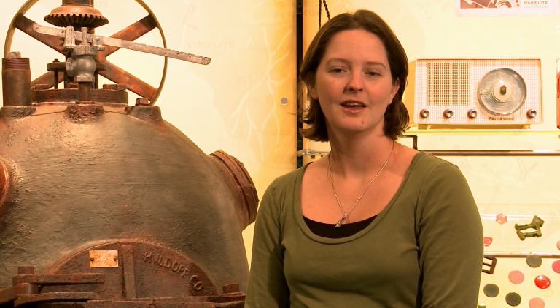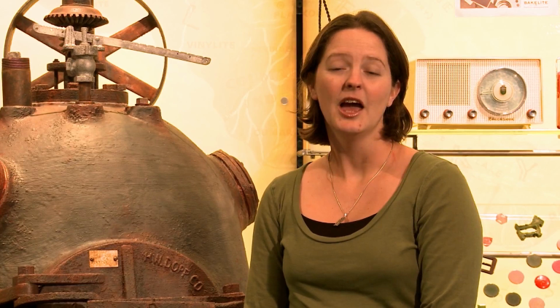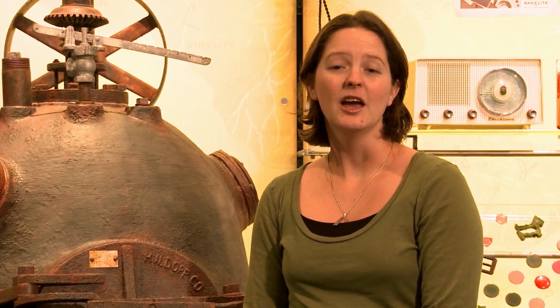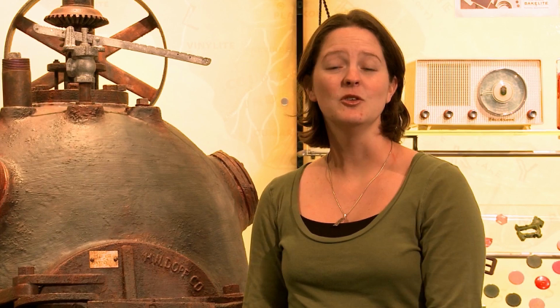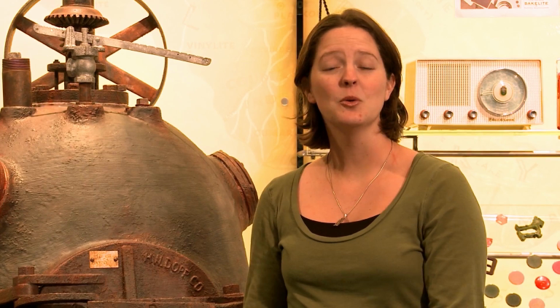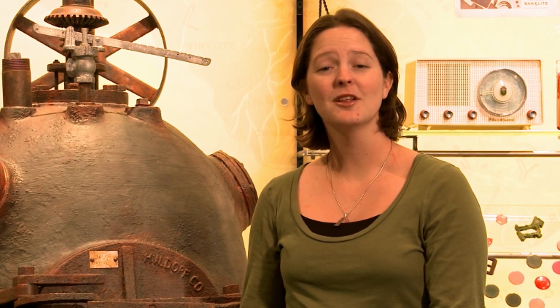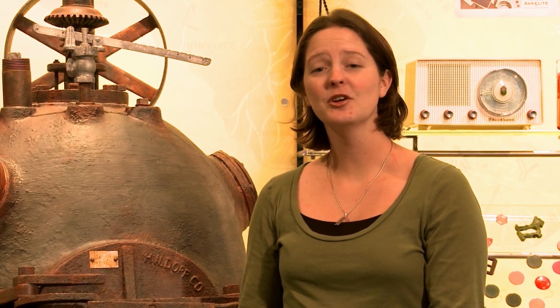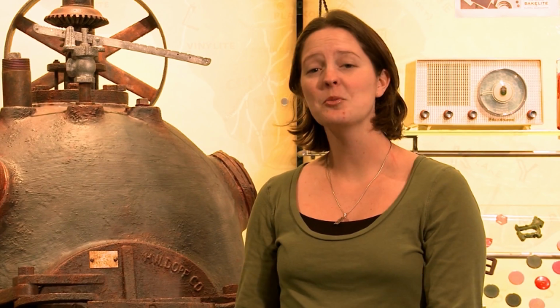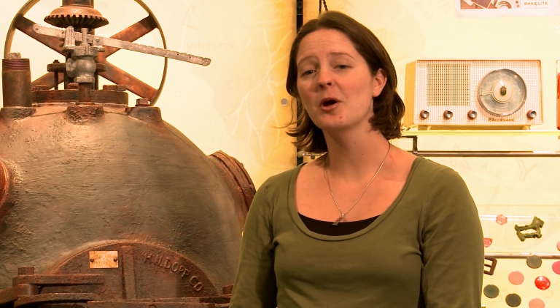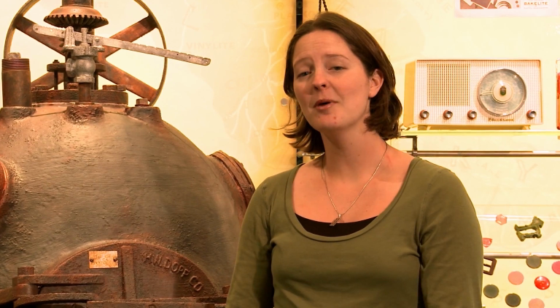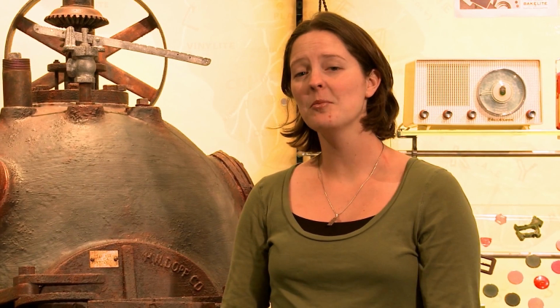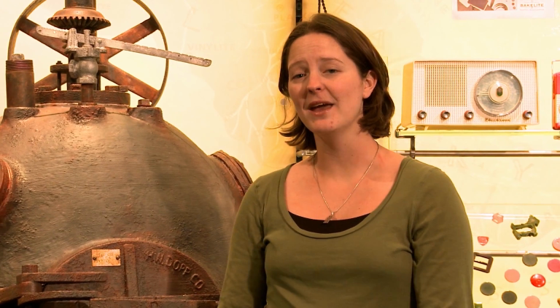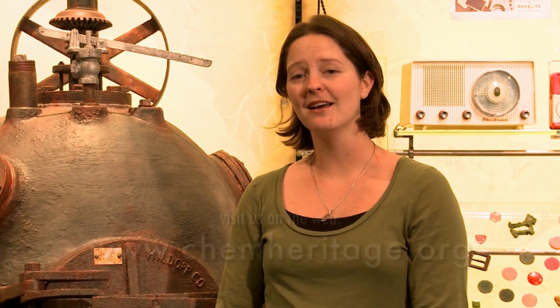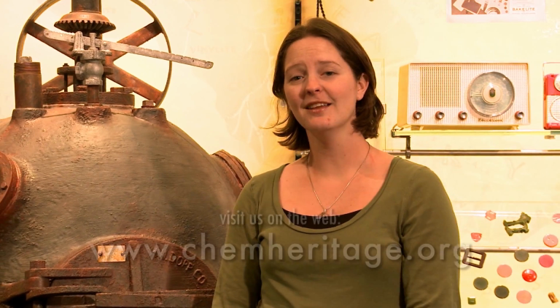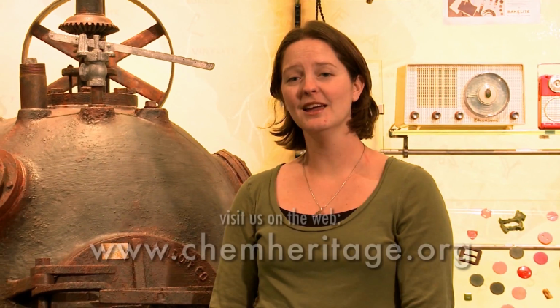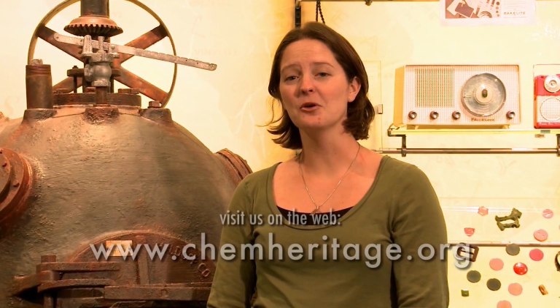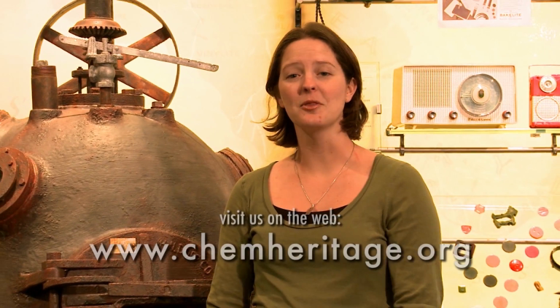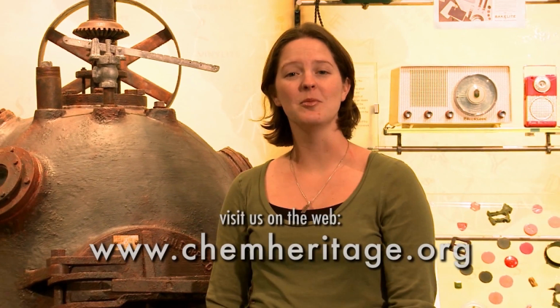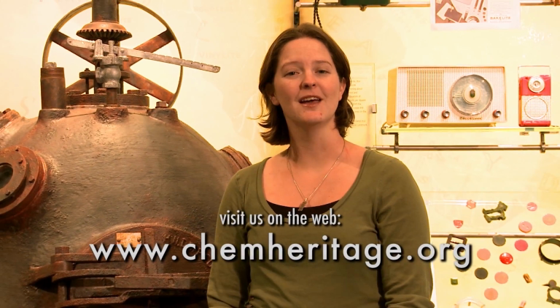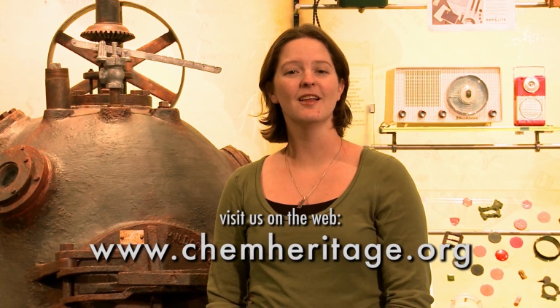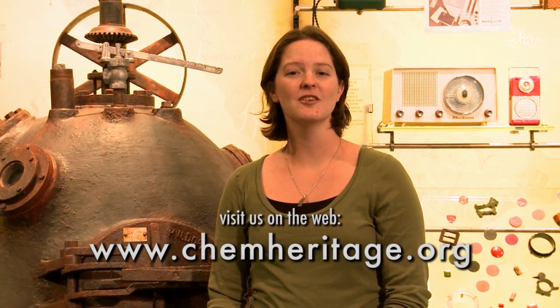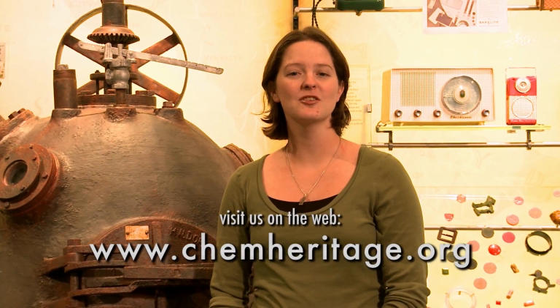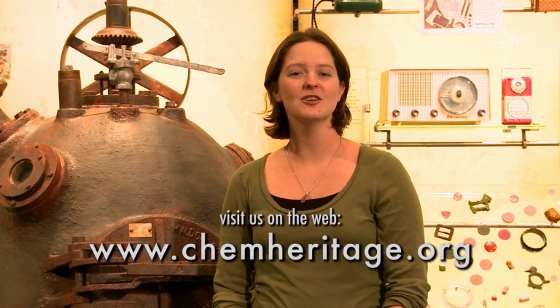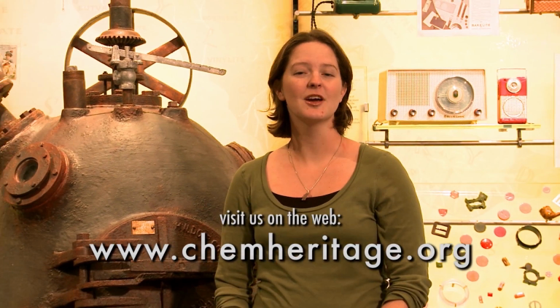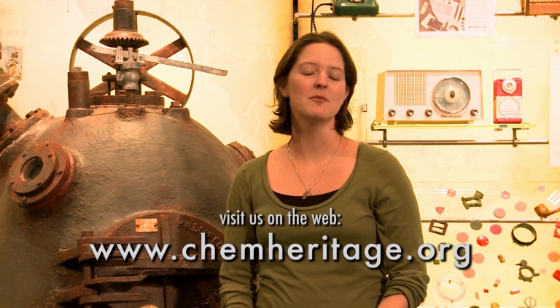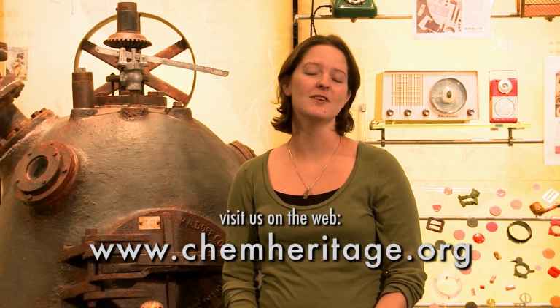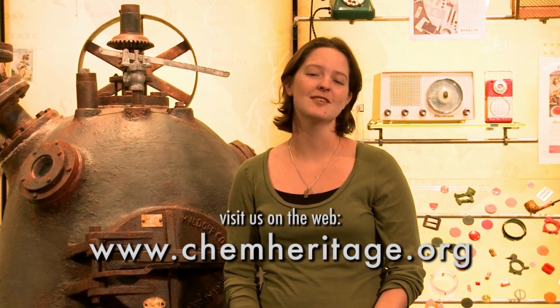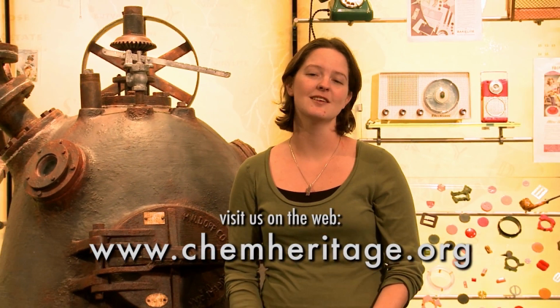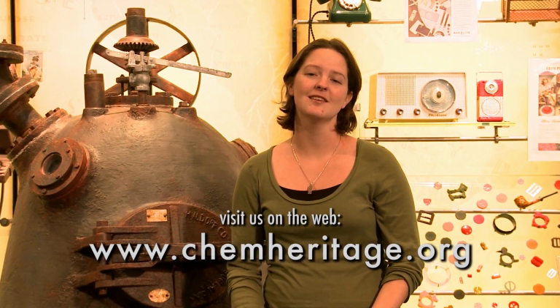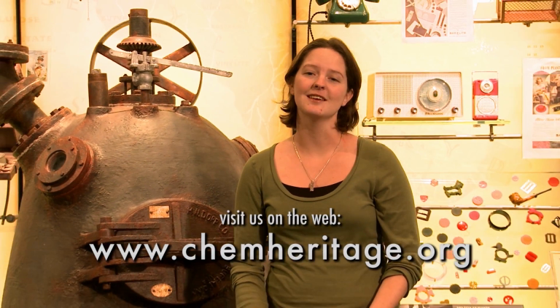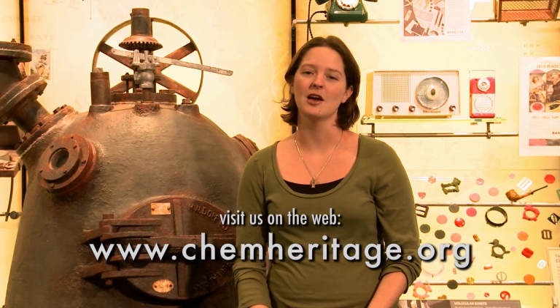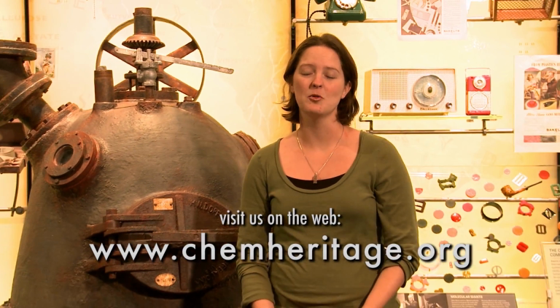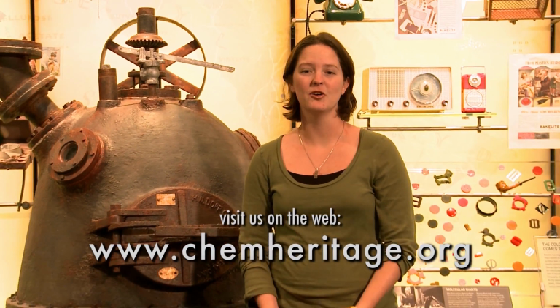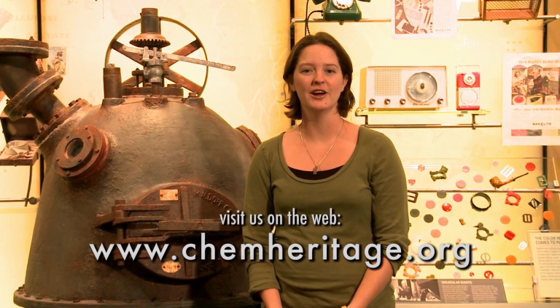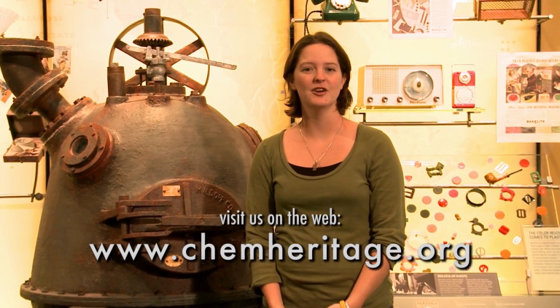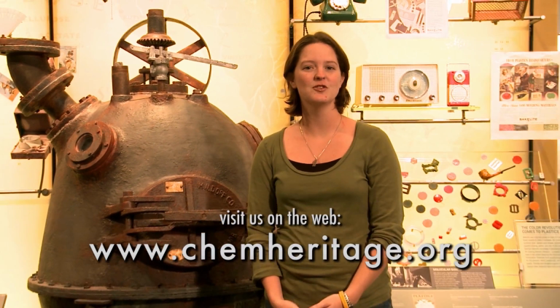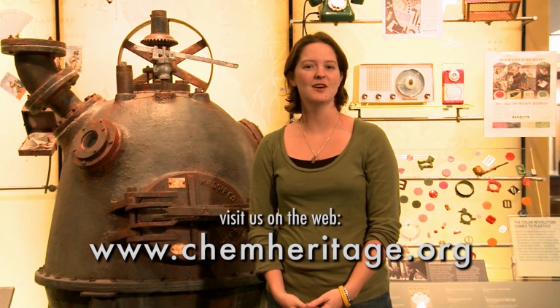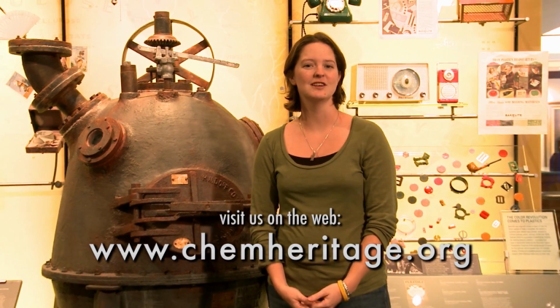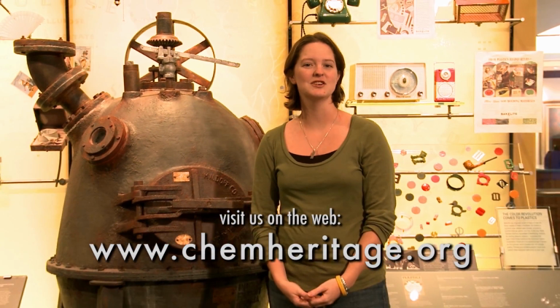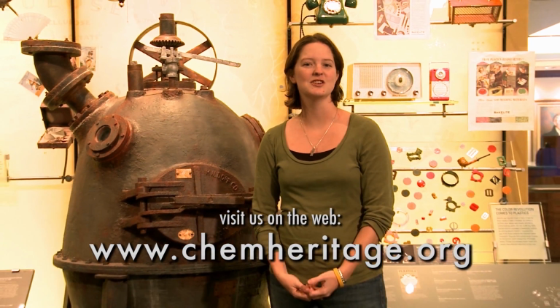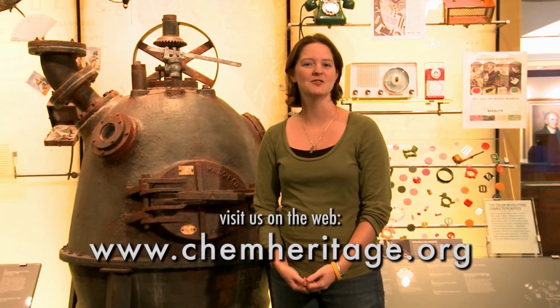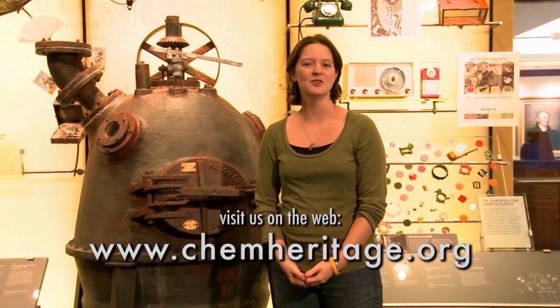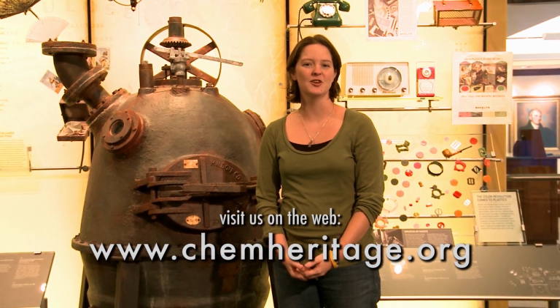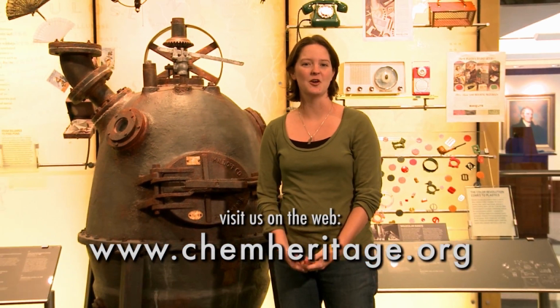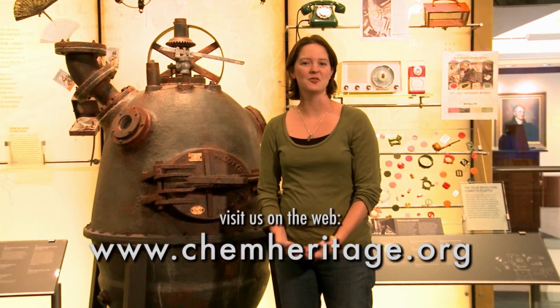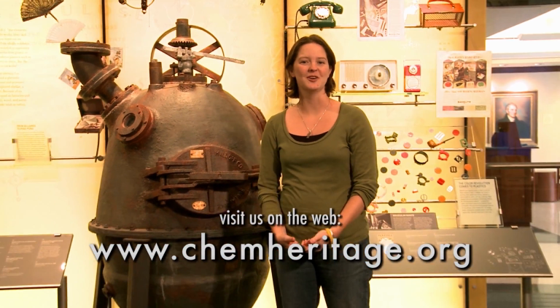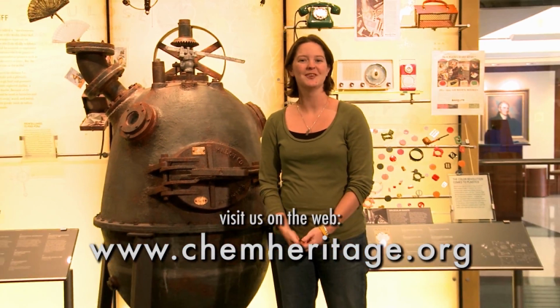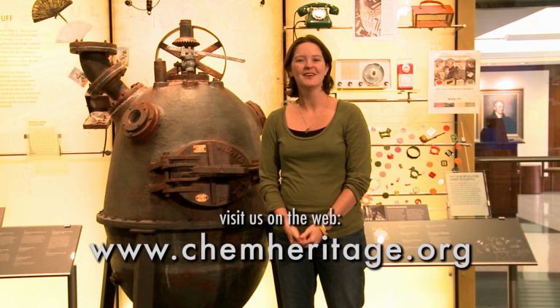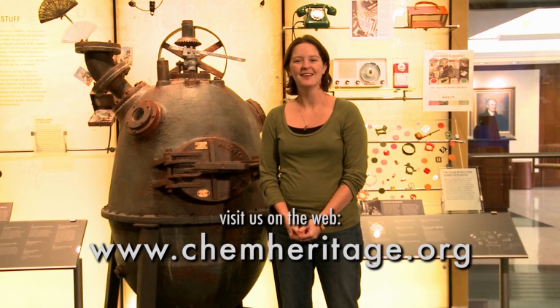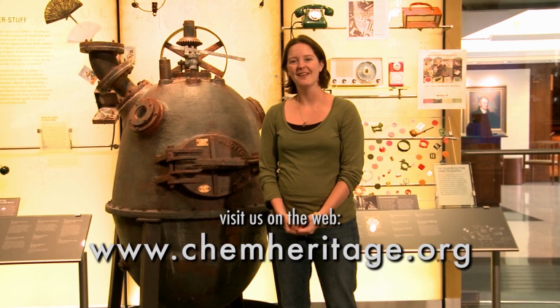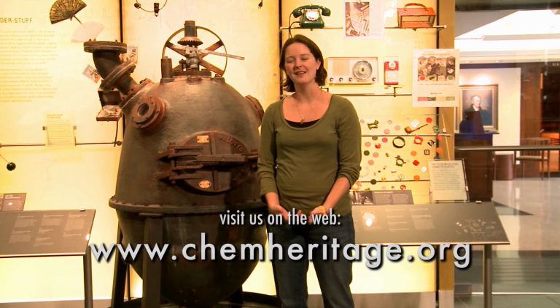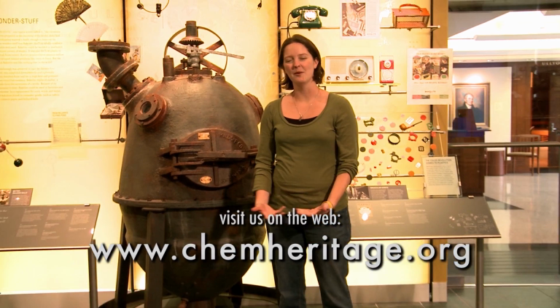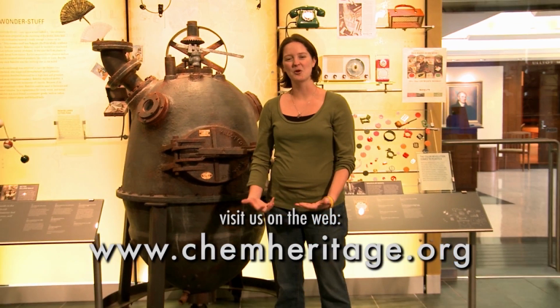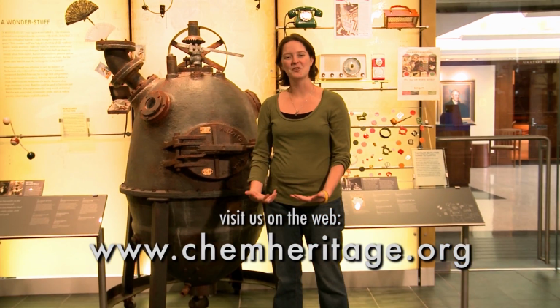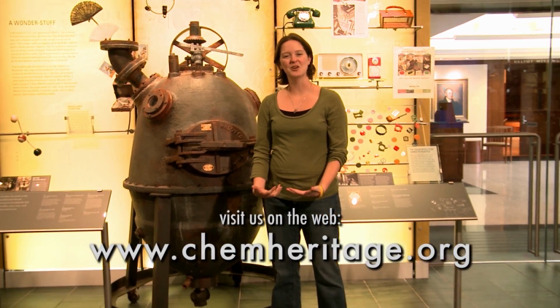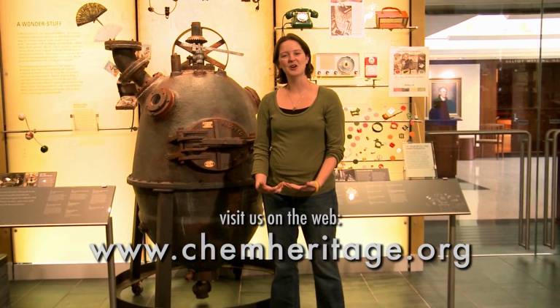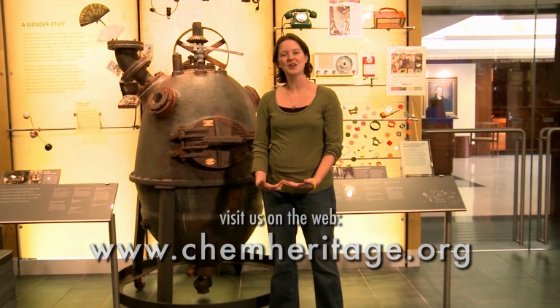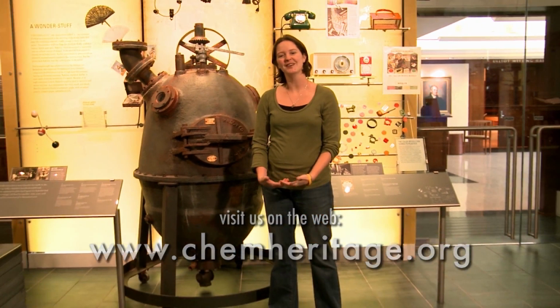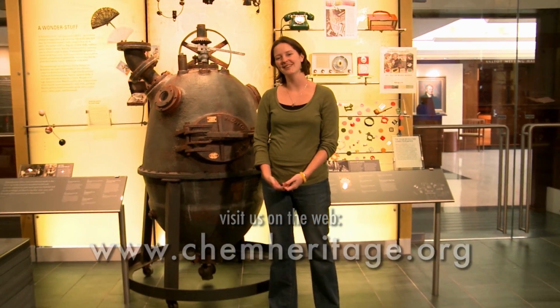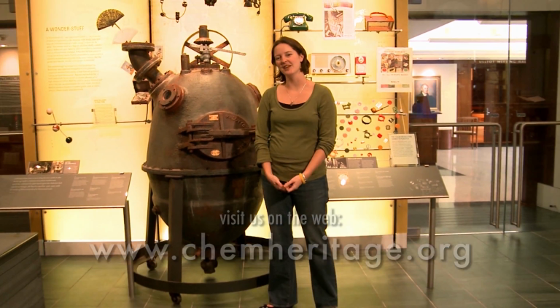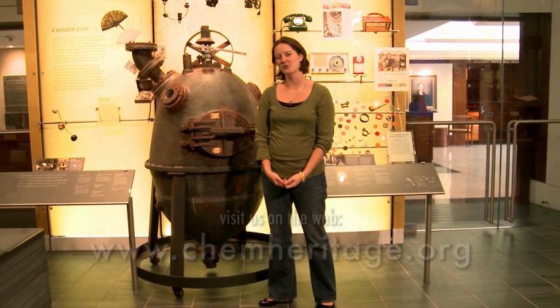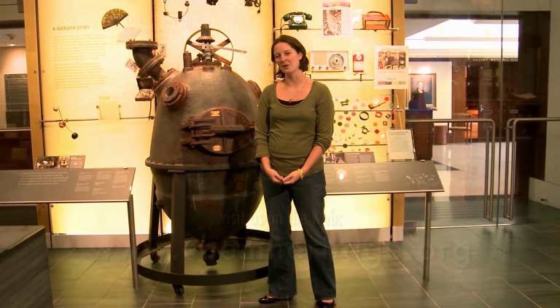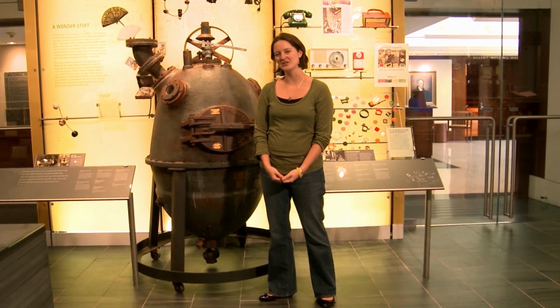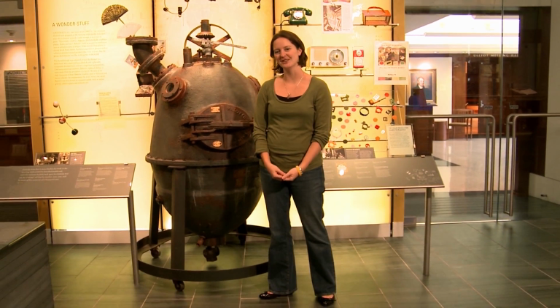If you want to learn more about Bakelite or the Bakelizer, come visit us at the Chemical Heritage Foundation in Philadelphia. I'm Rosie Cook, thanks for watching.